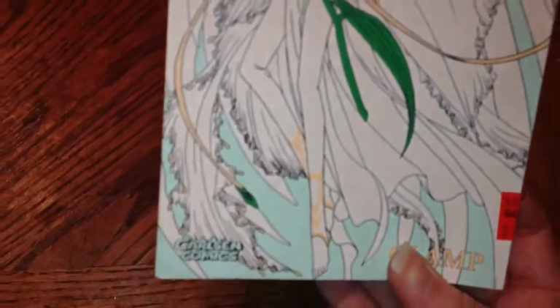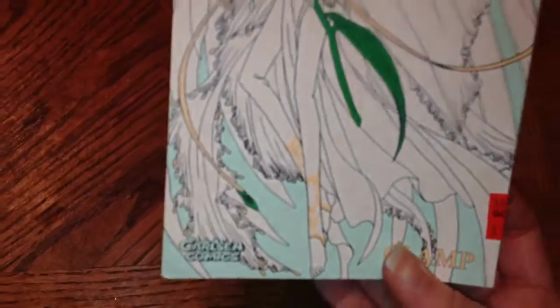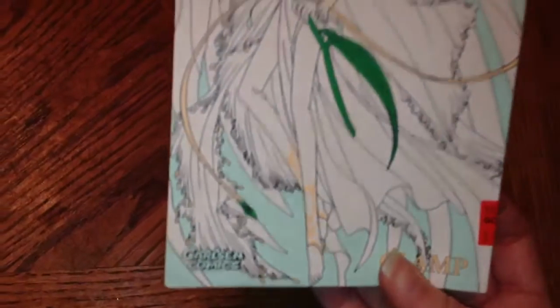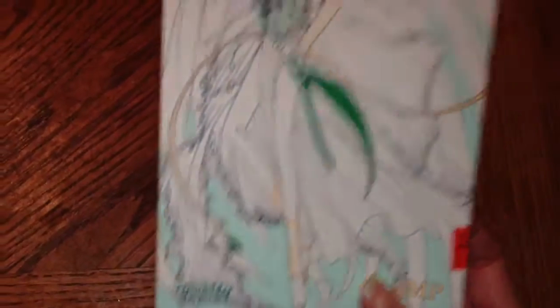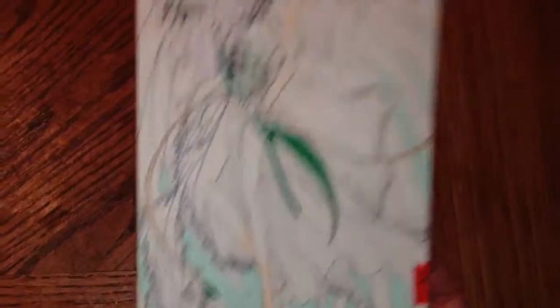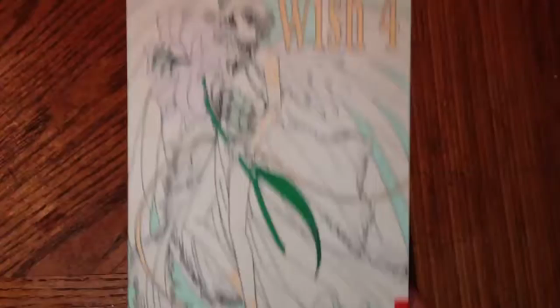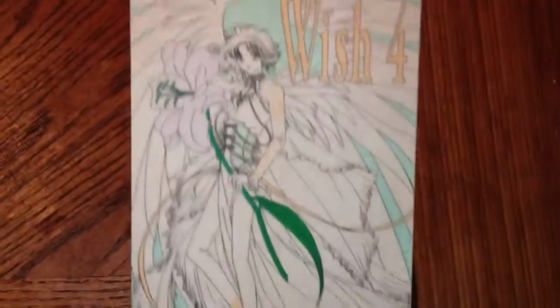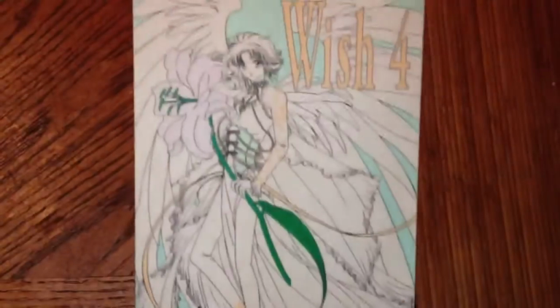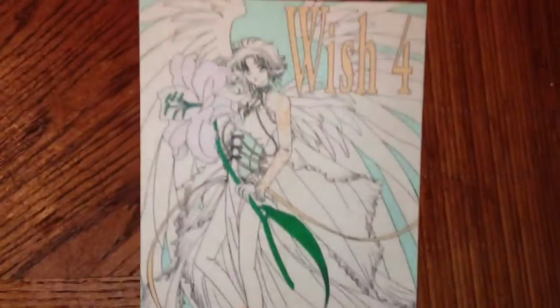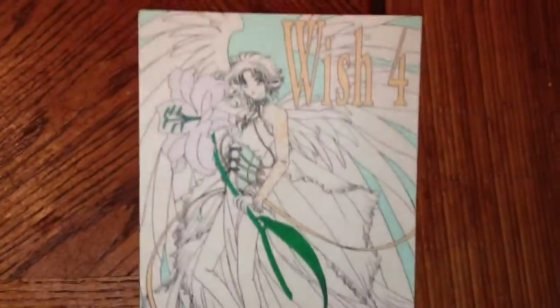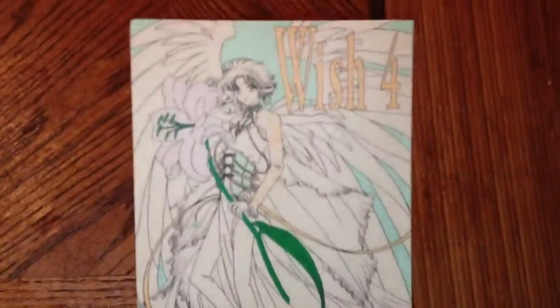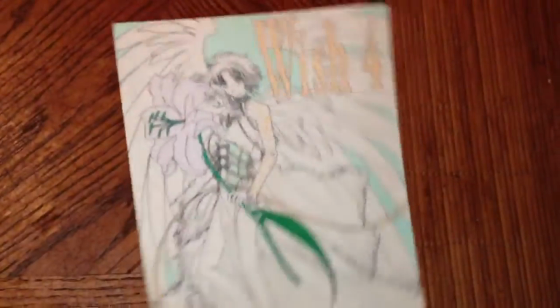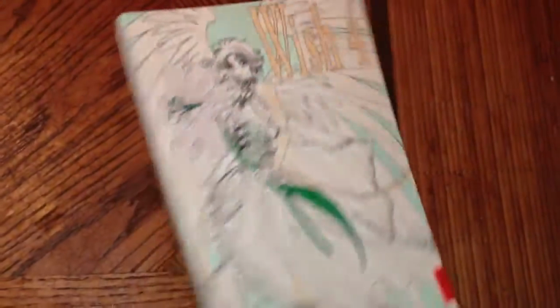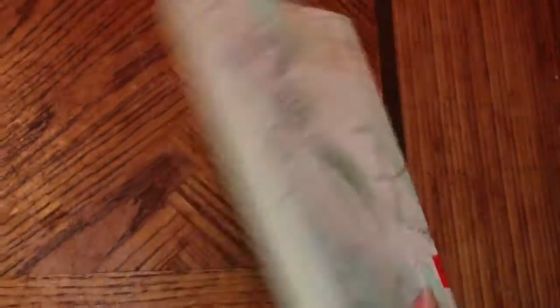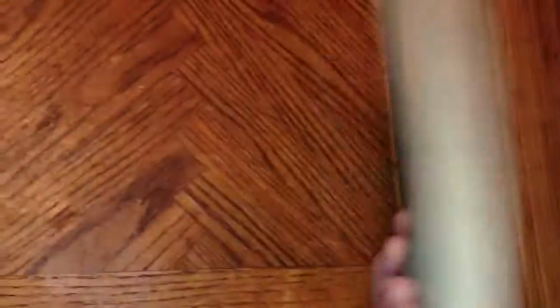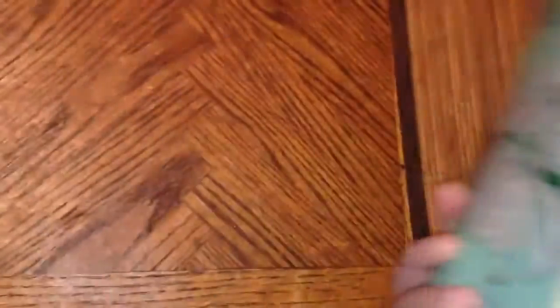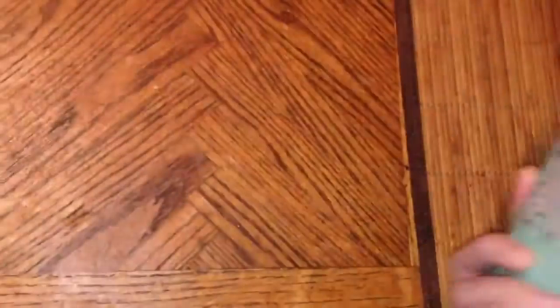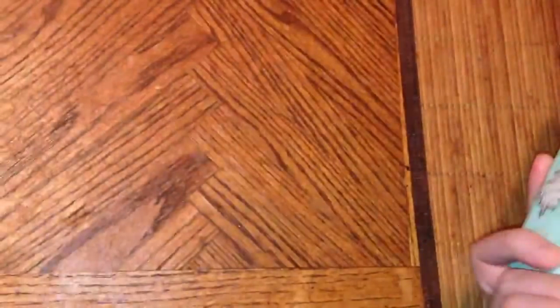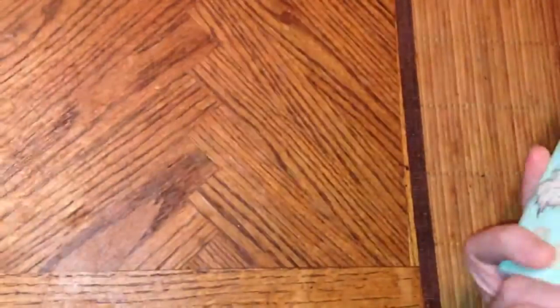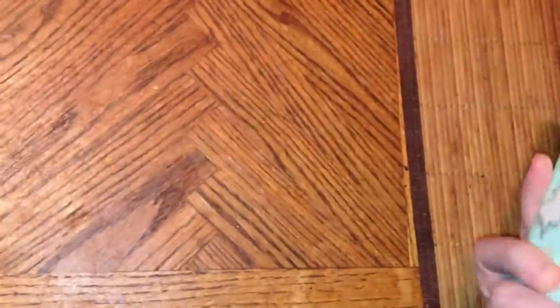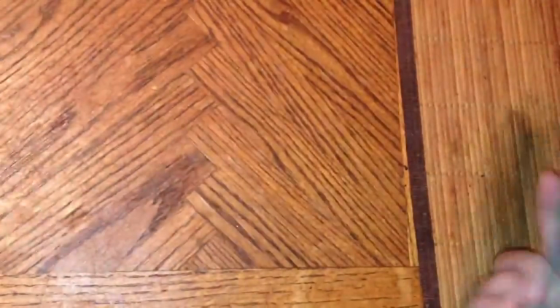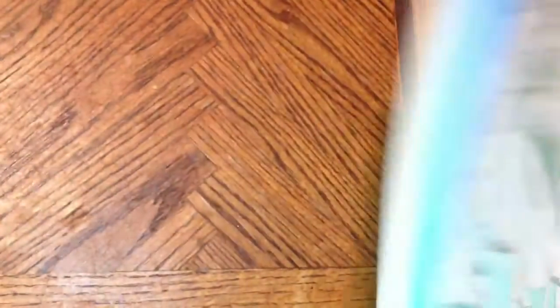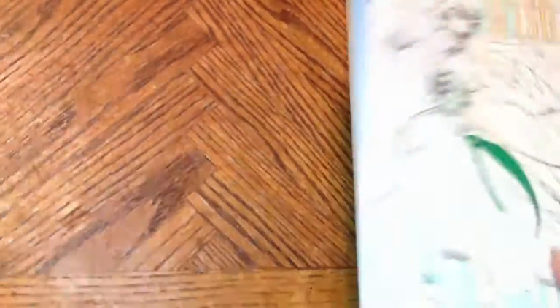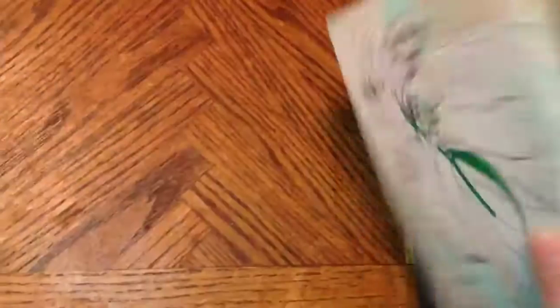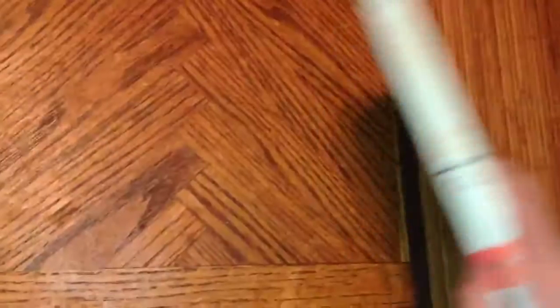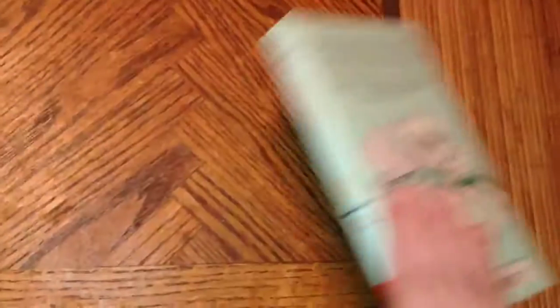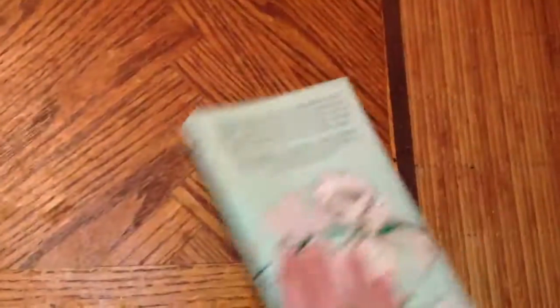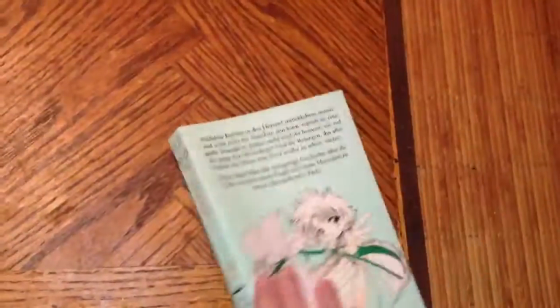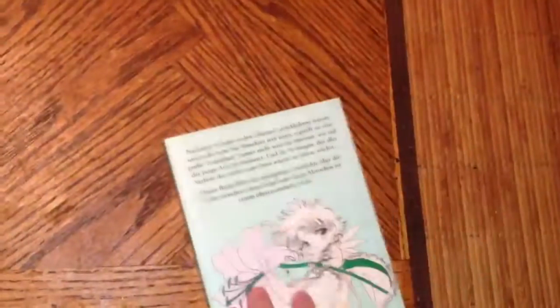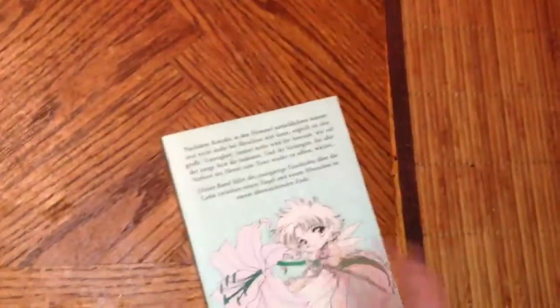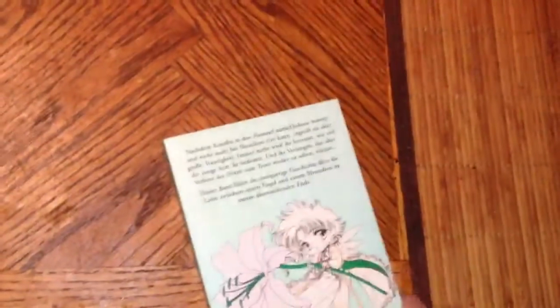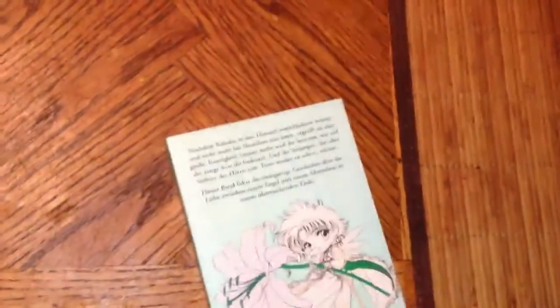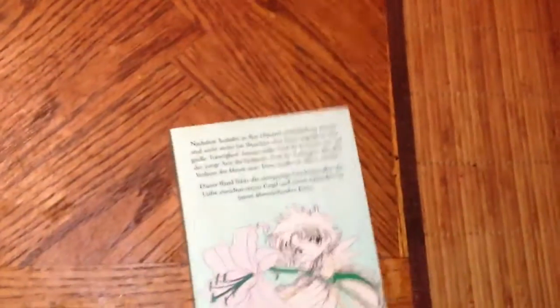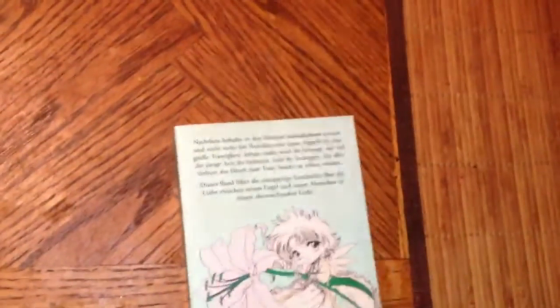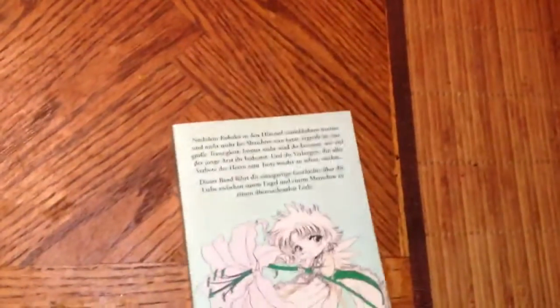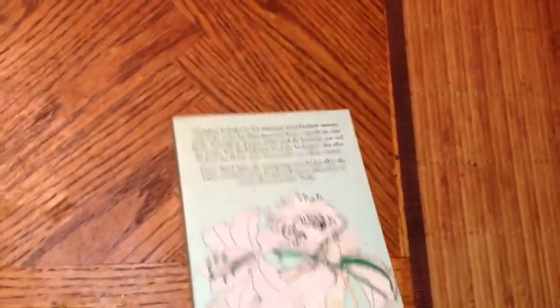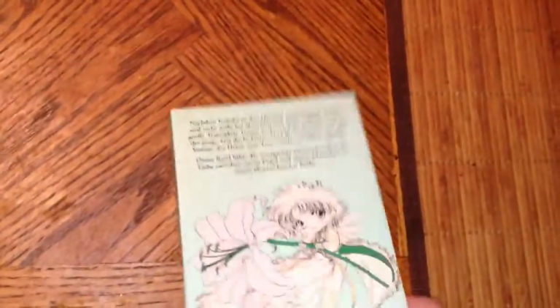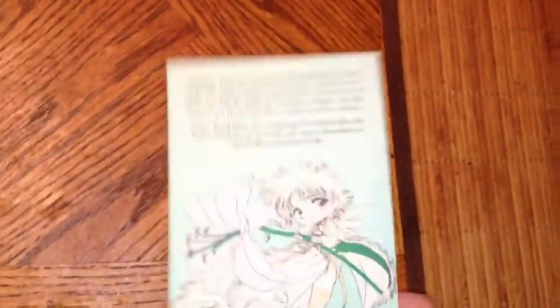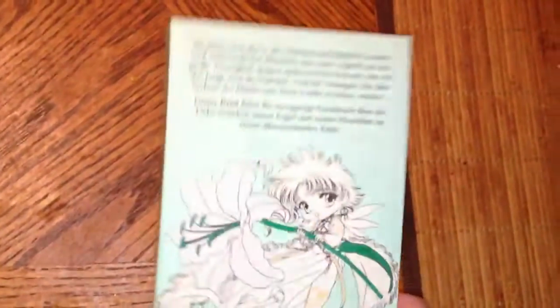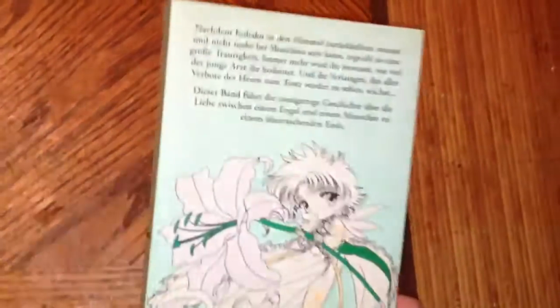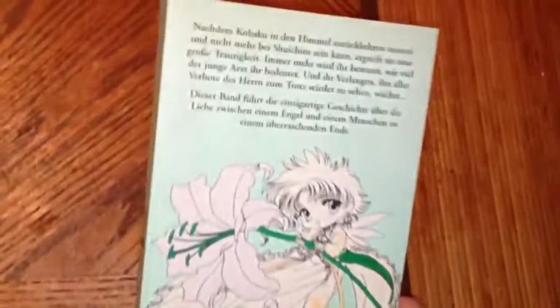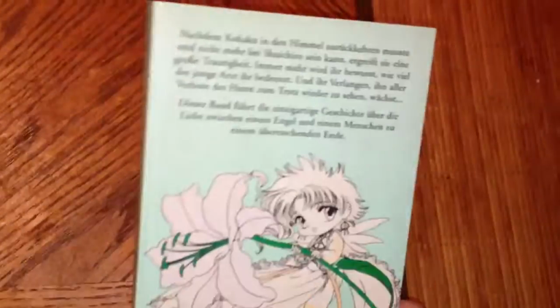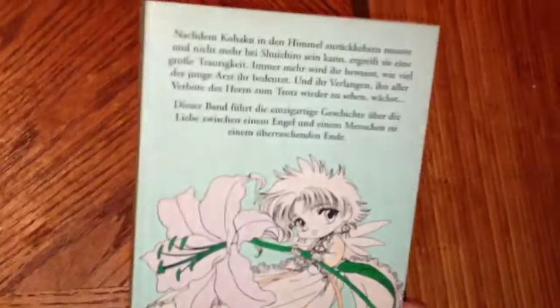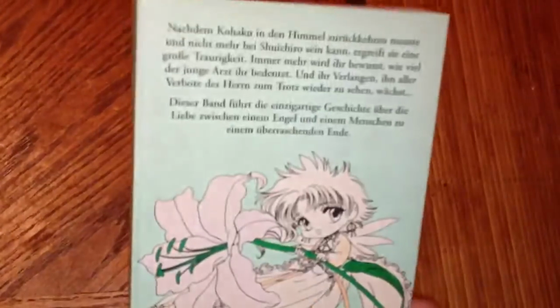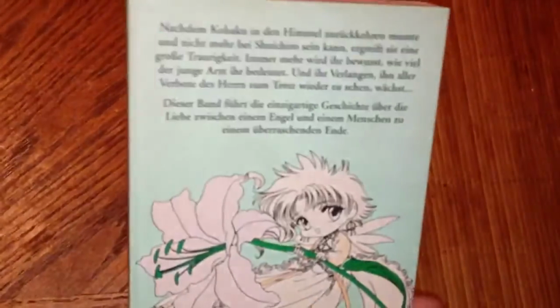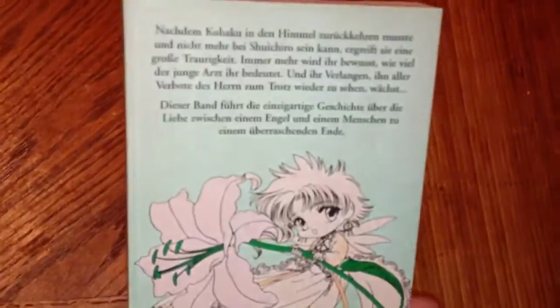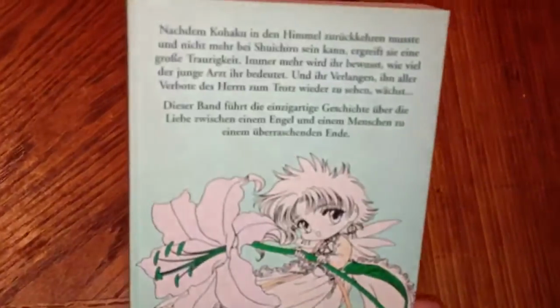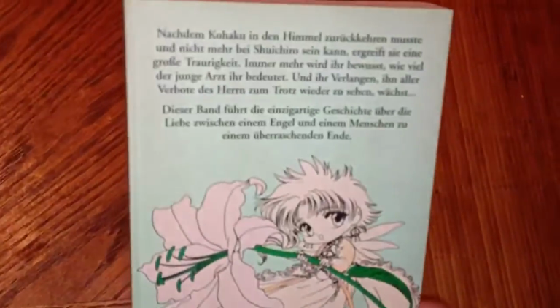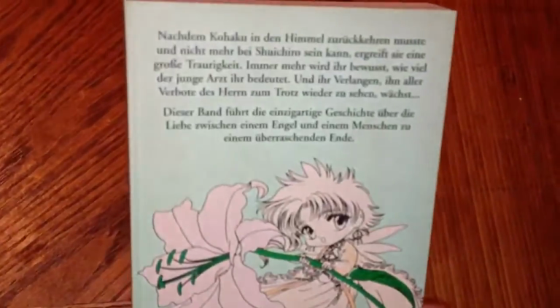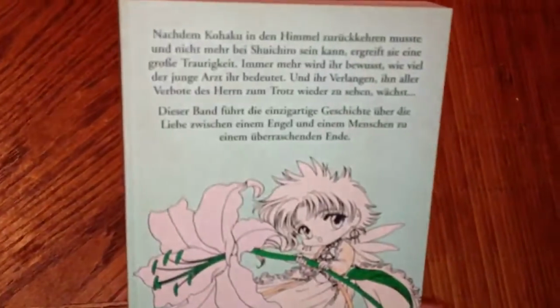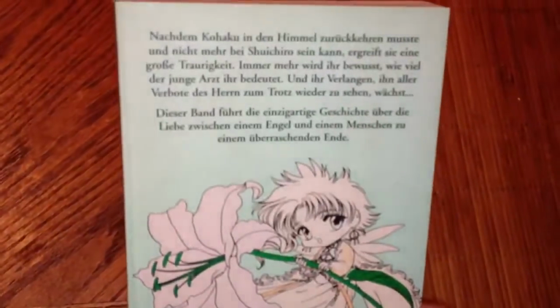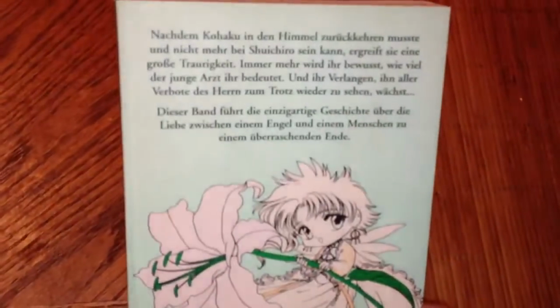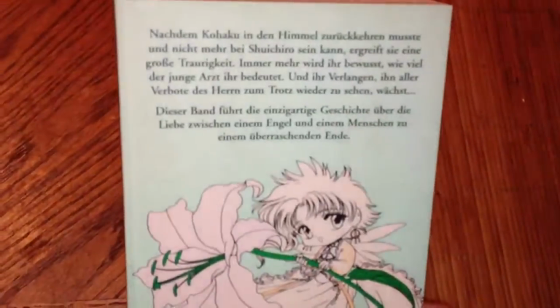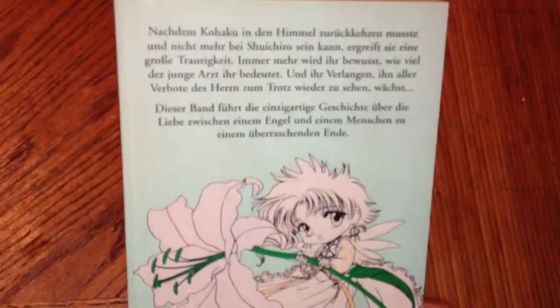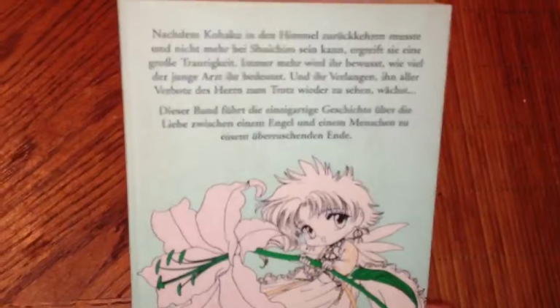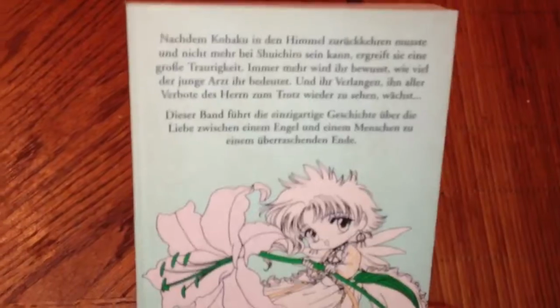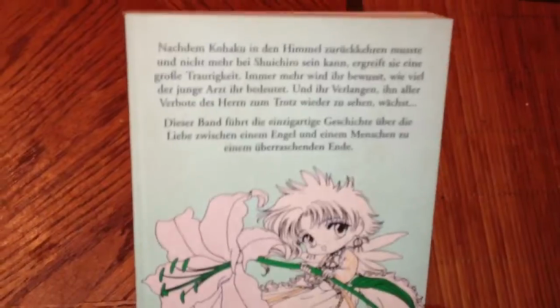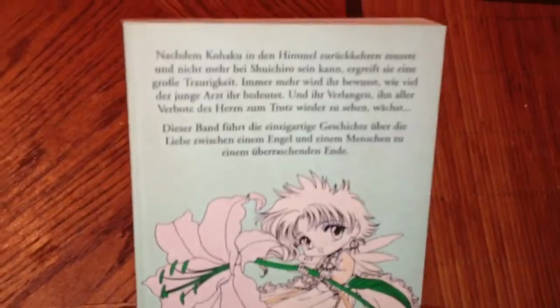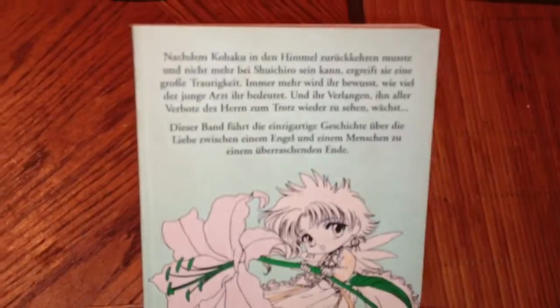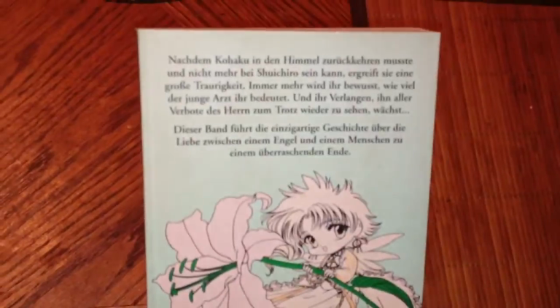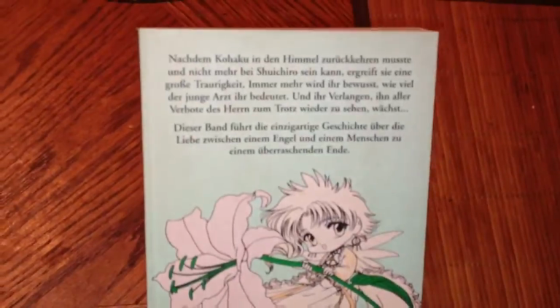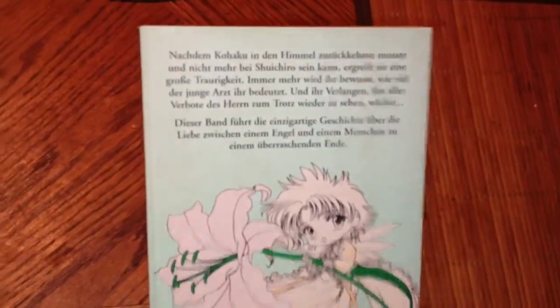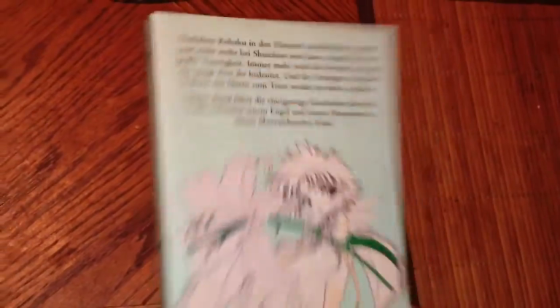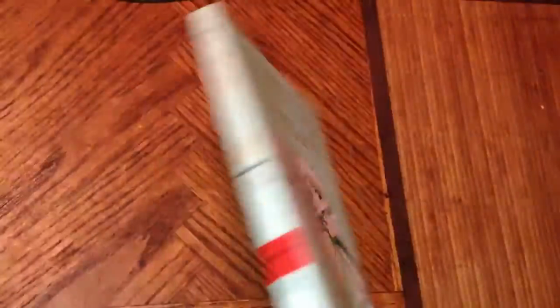Carlson Comics. I have no idea why the title is in English.